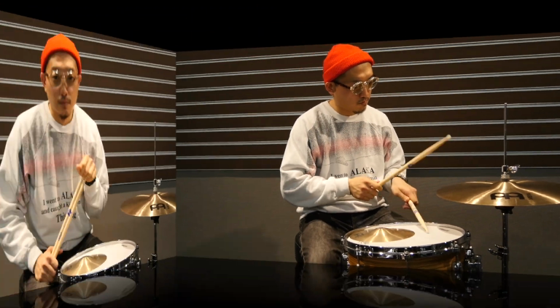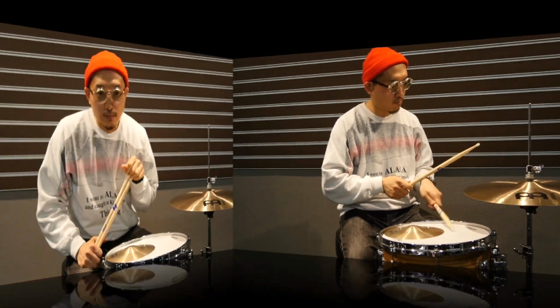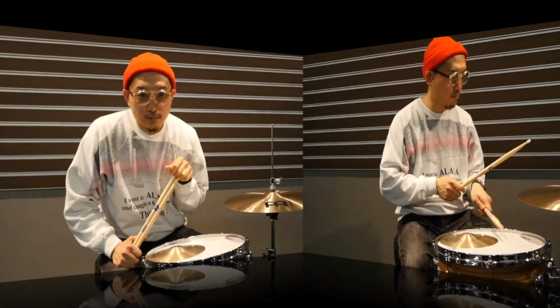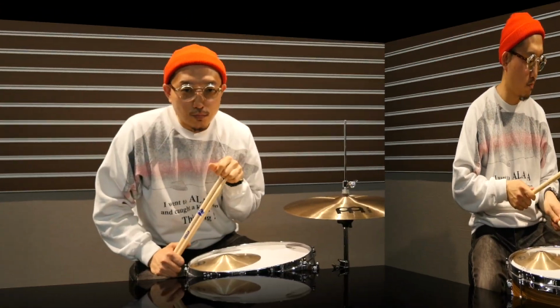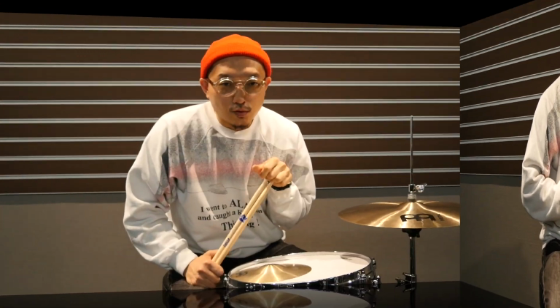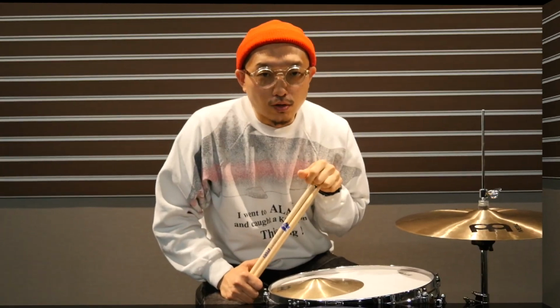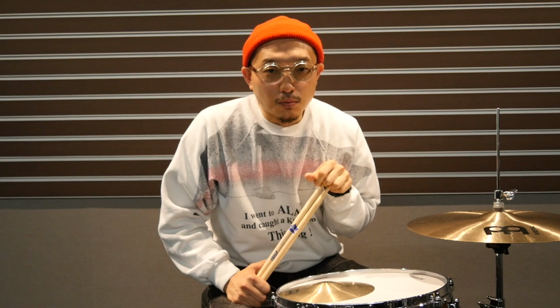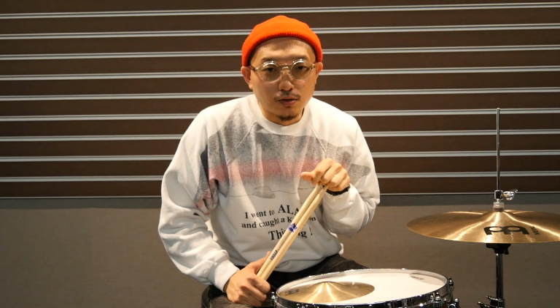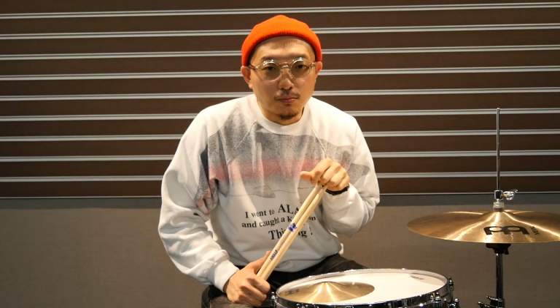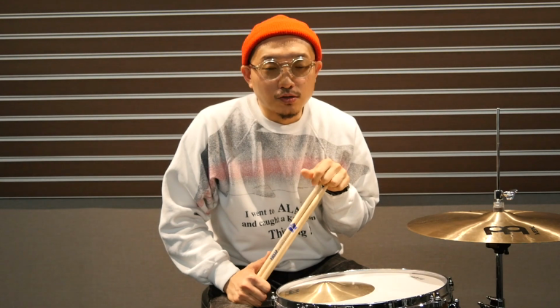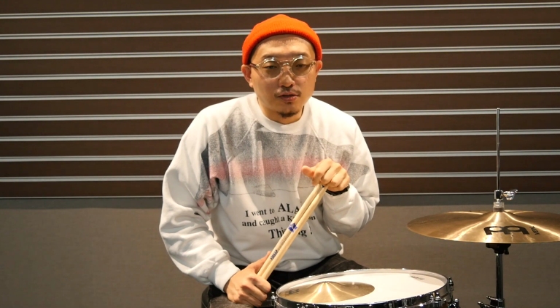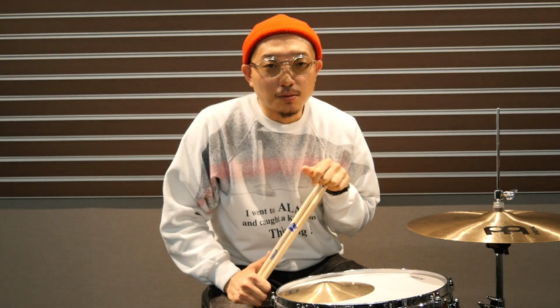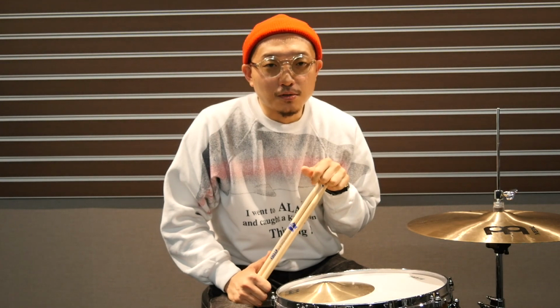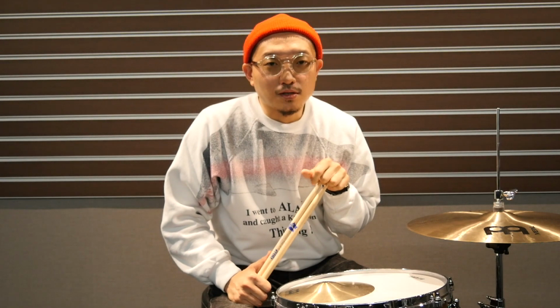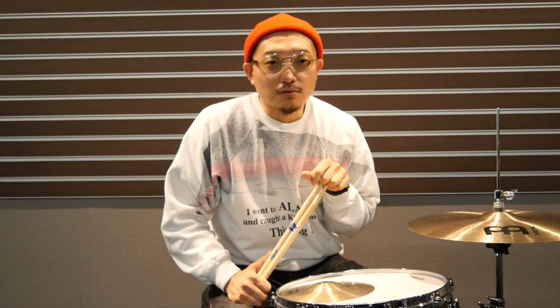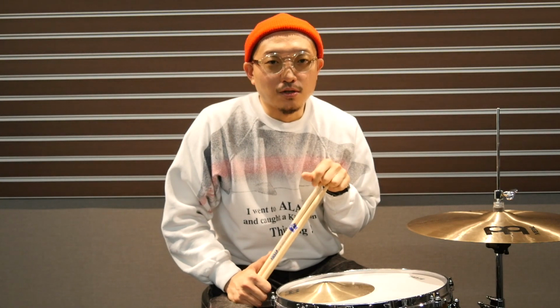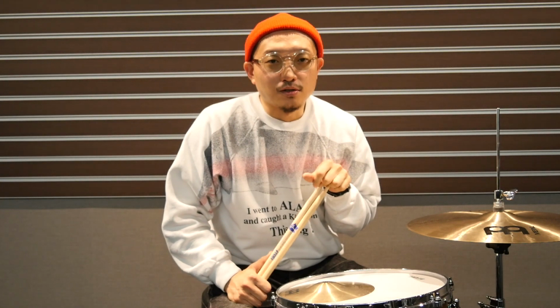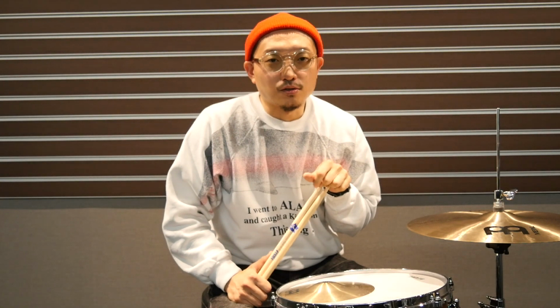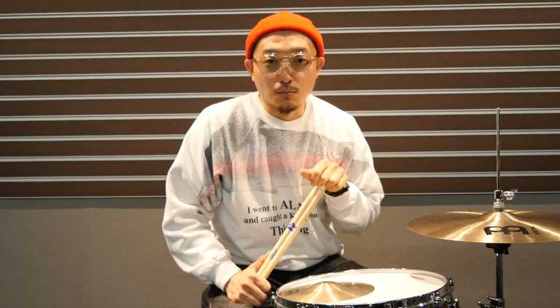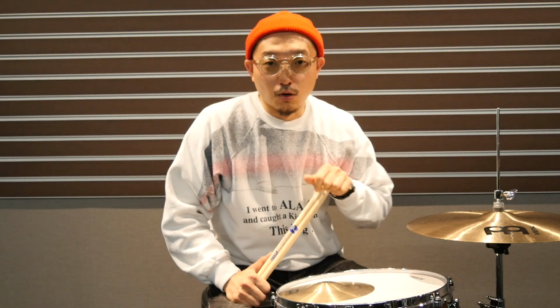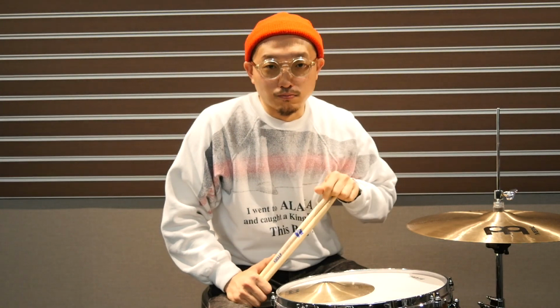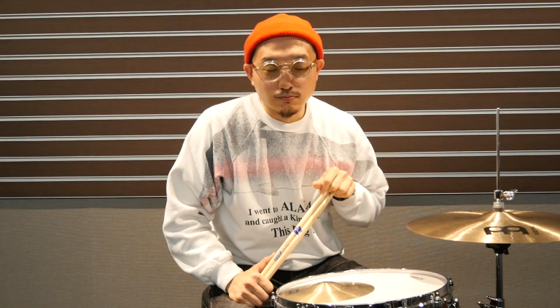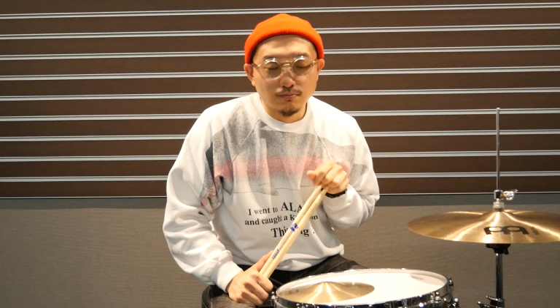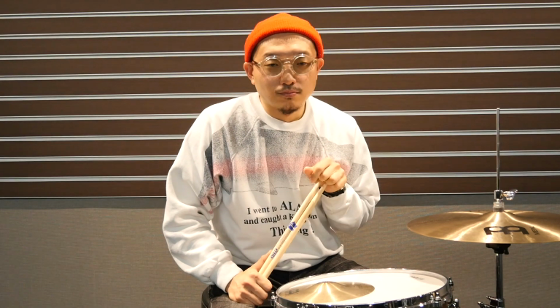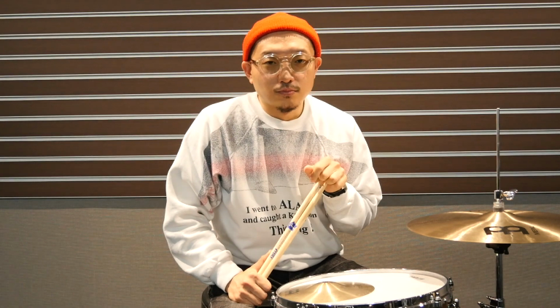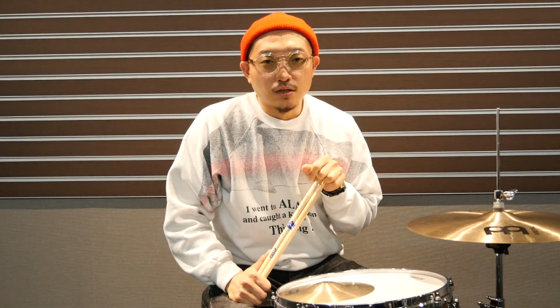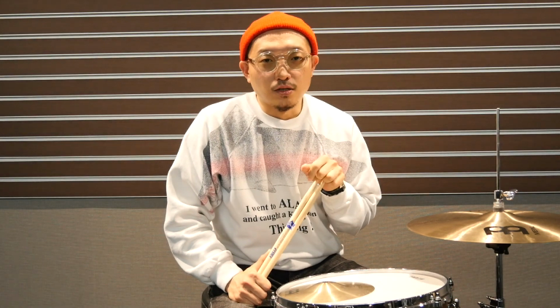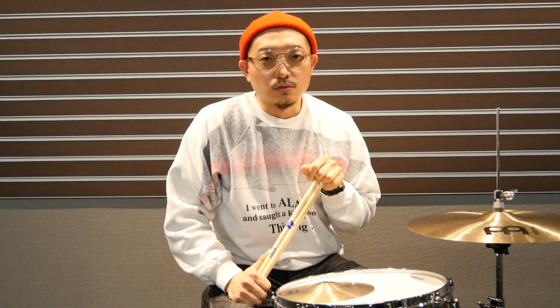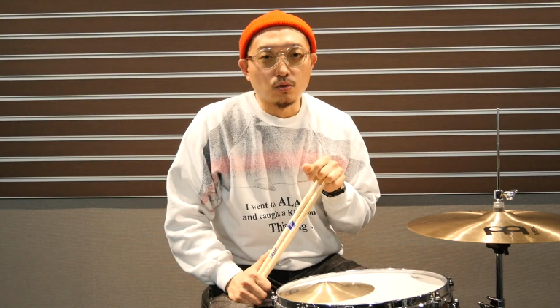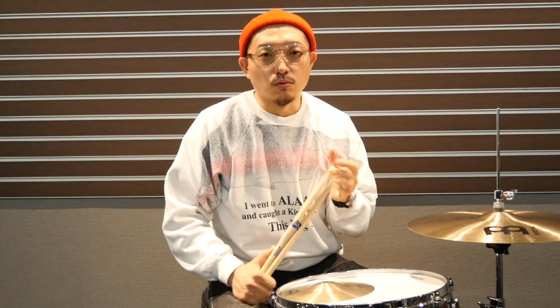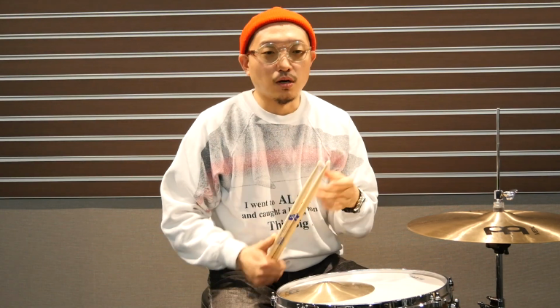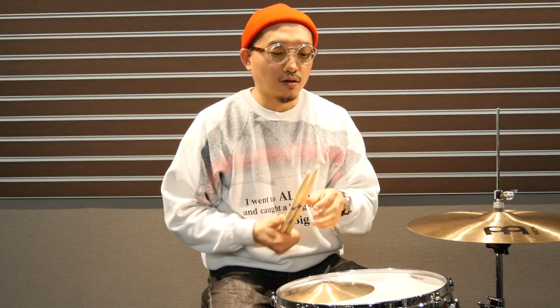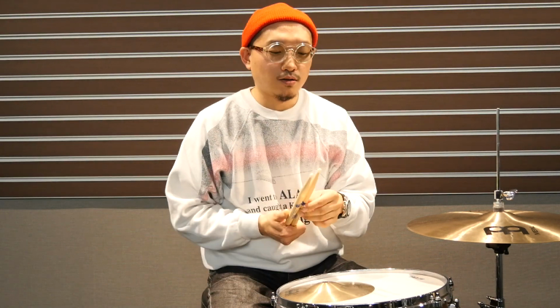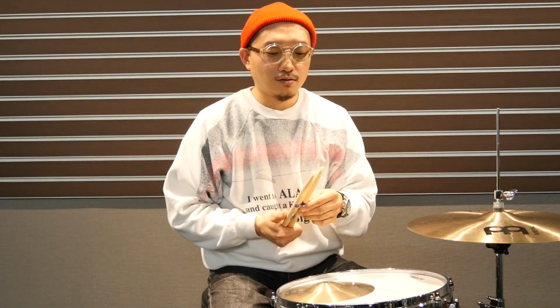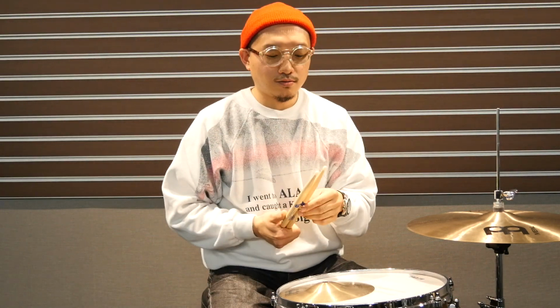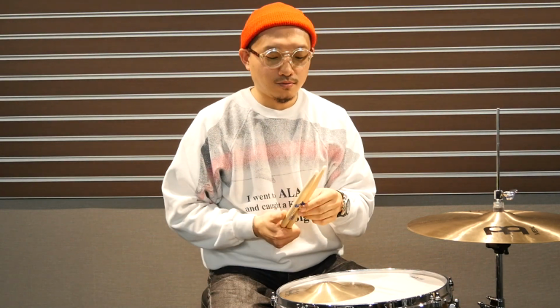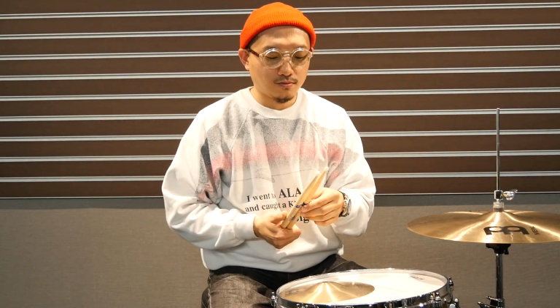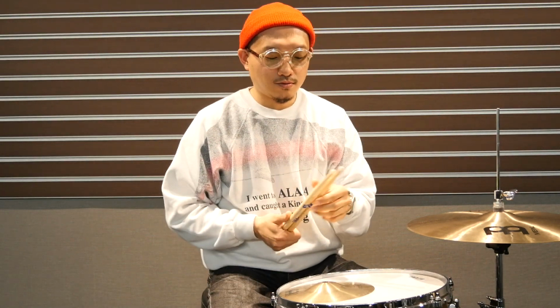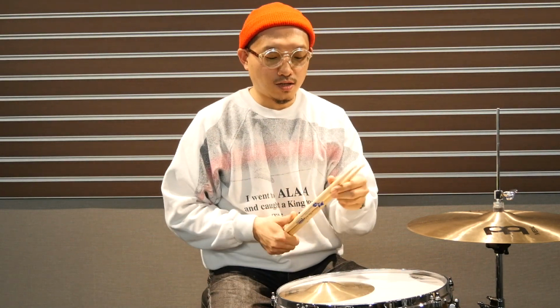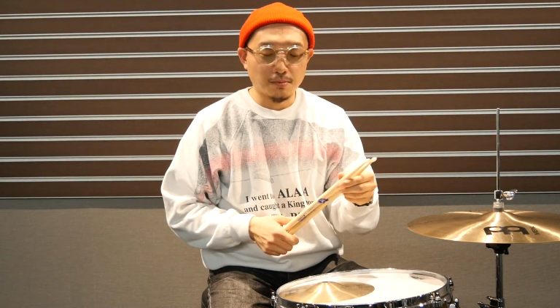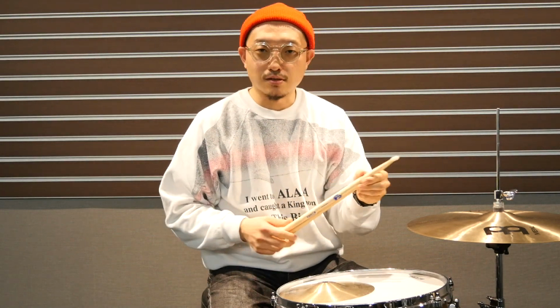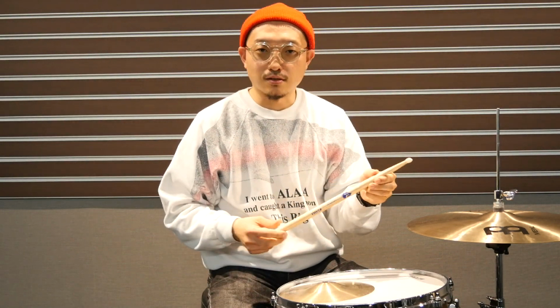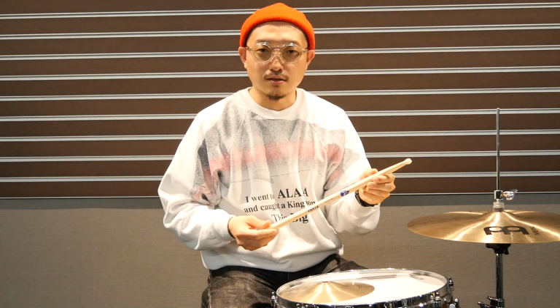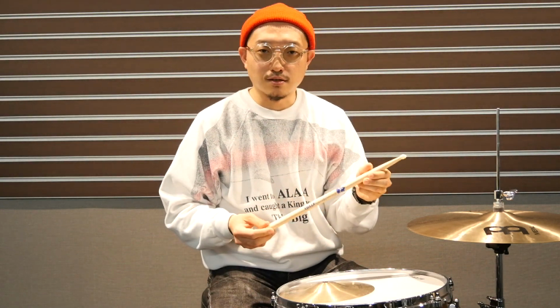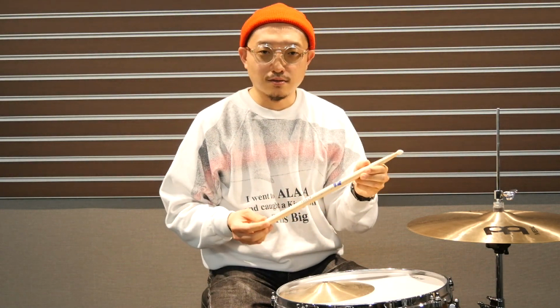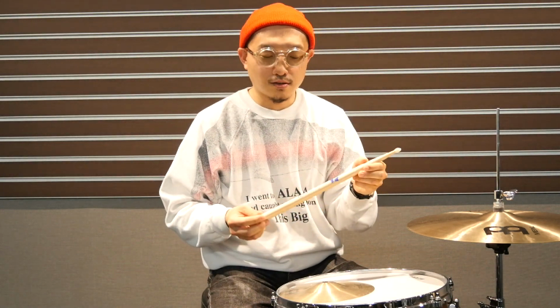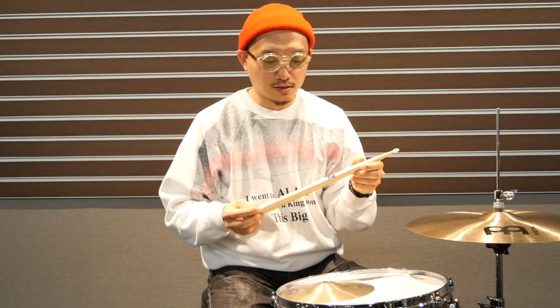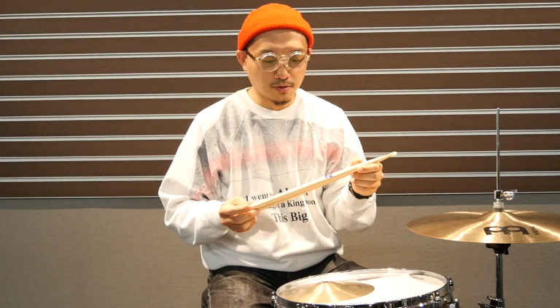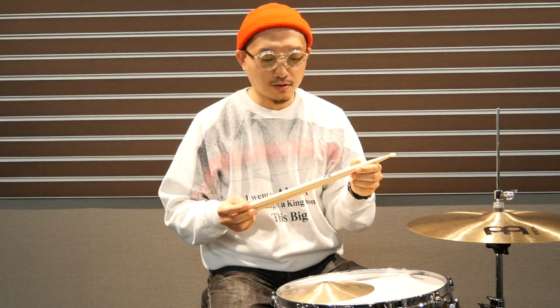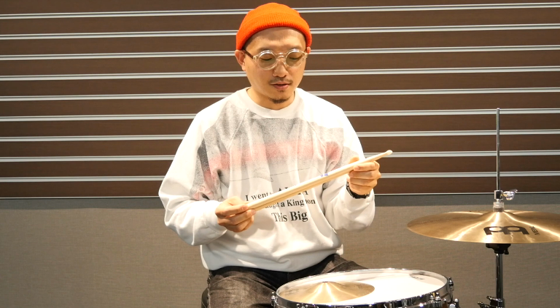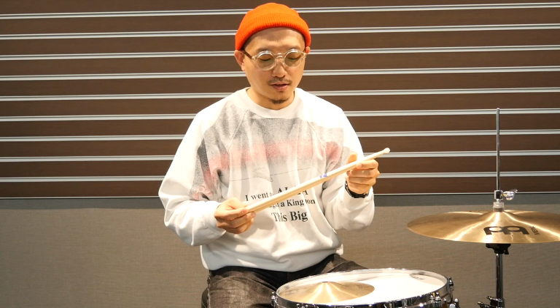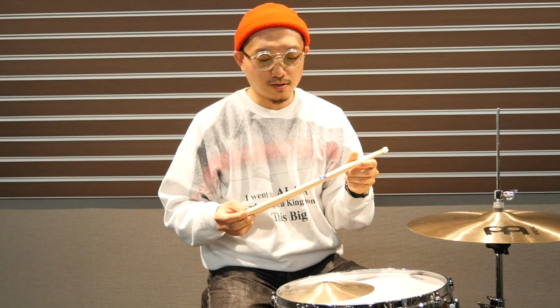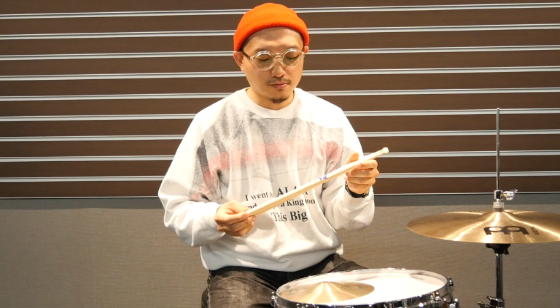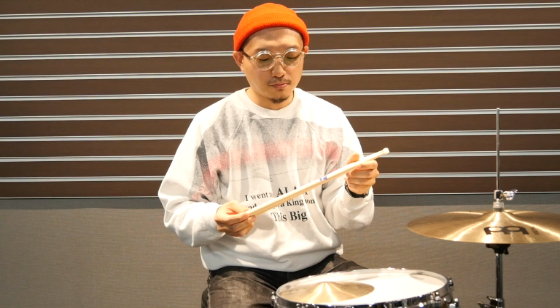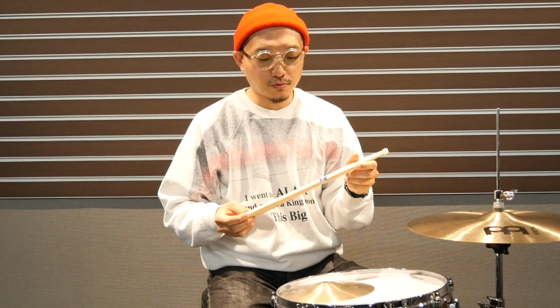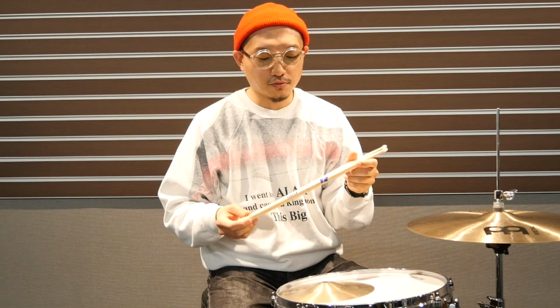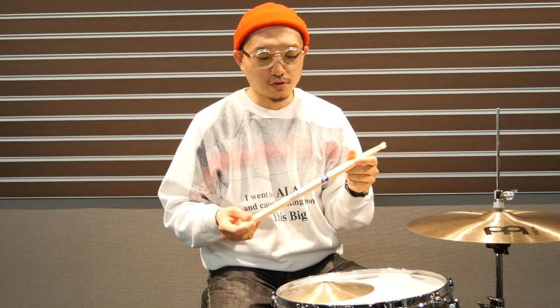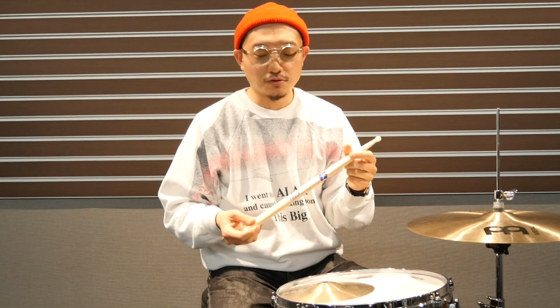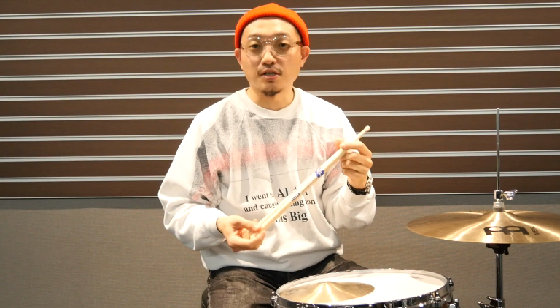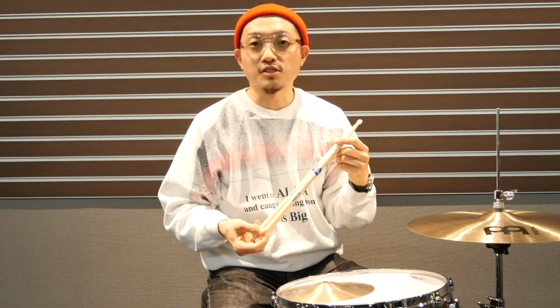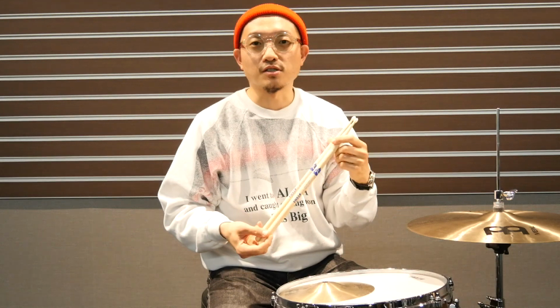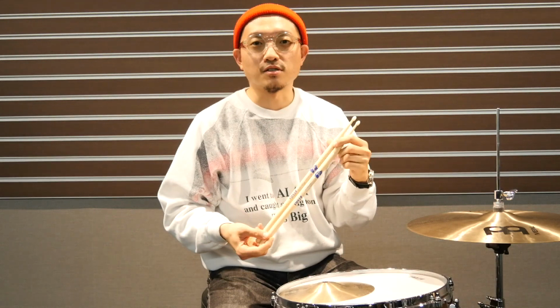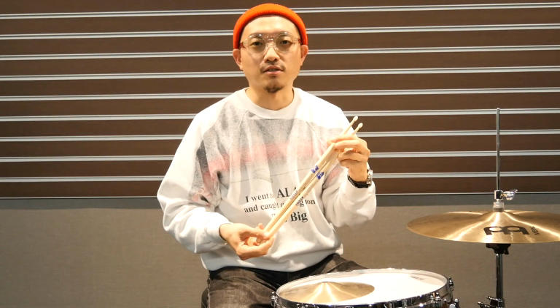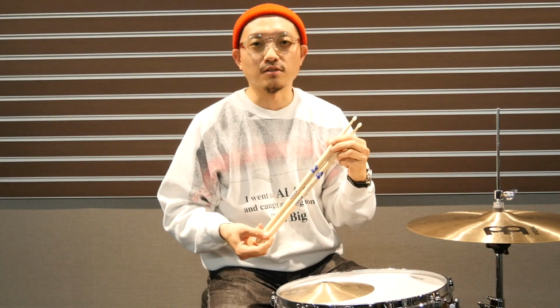I'm Matsushita Masano, a drummer, and I'm here today. I'm from Tama, and I'm going to show you my signature stick.